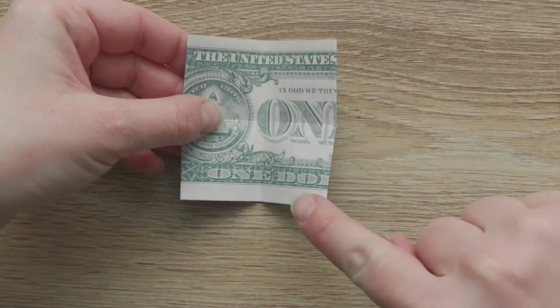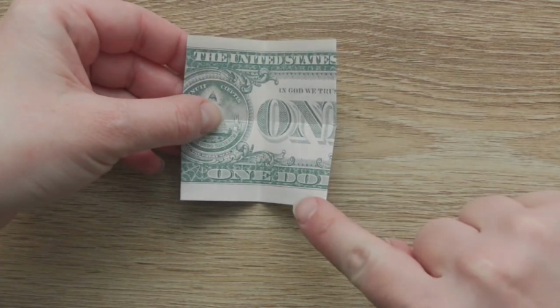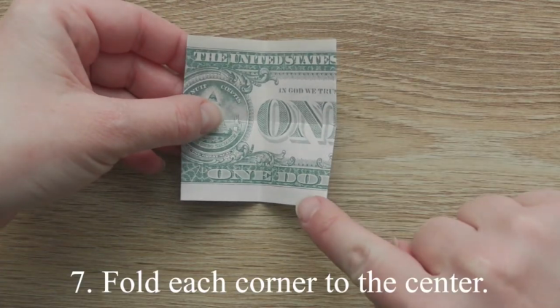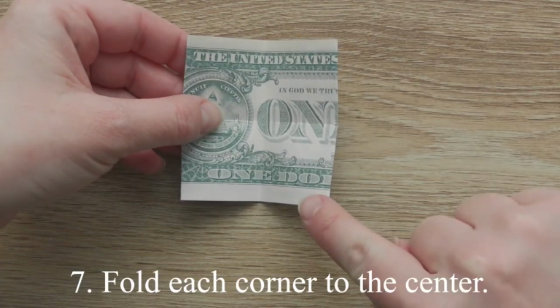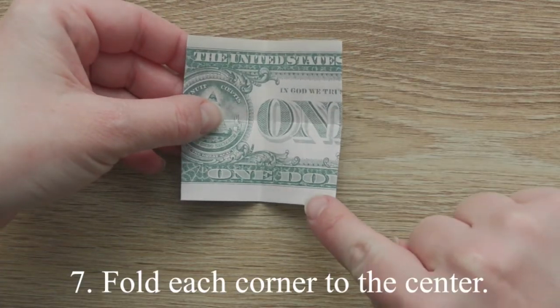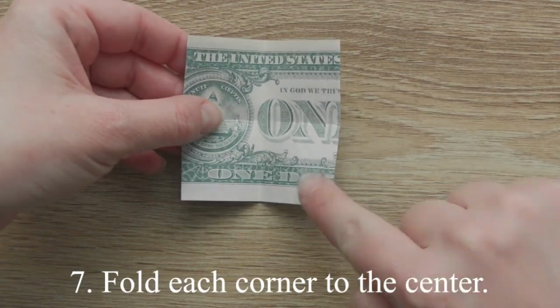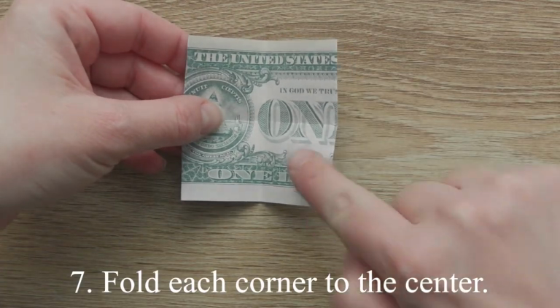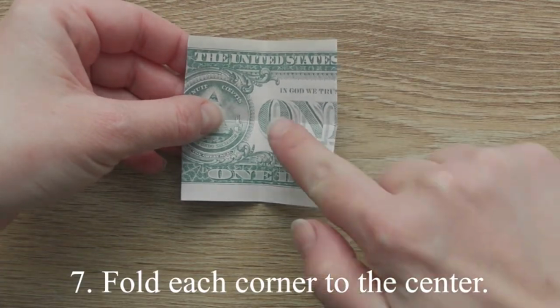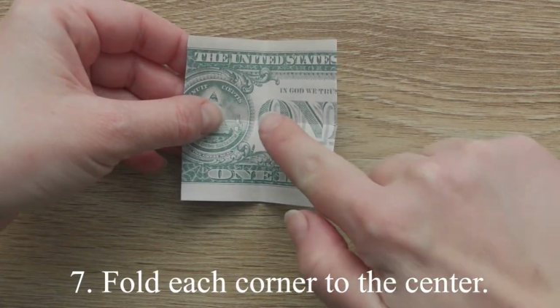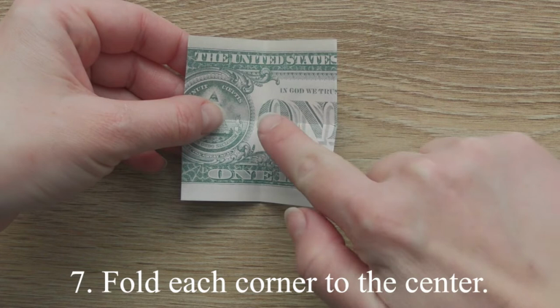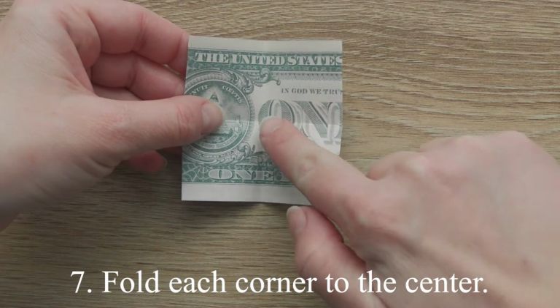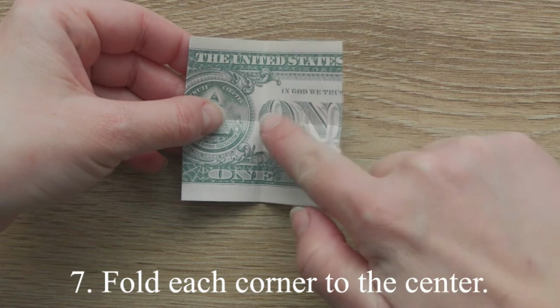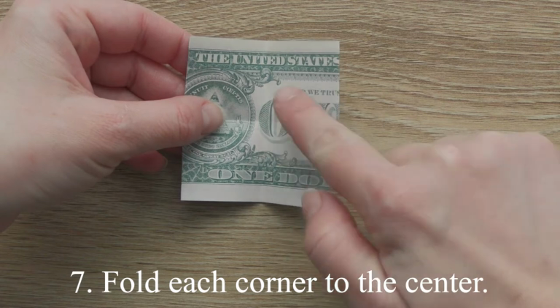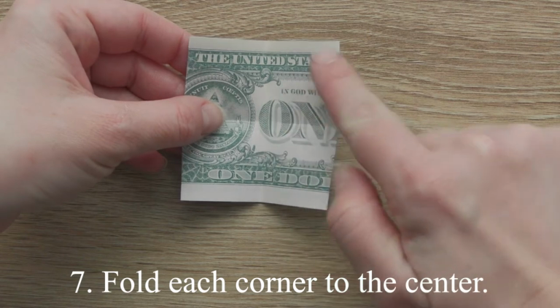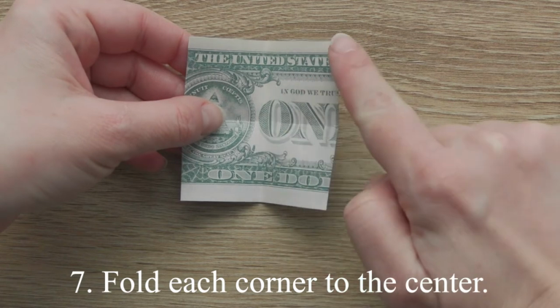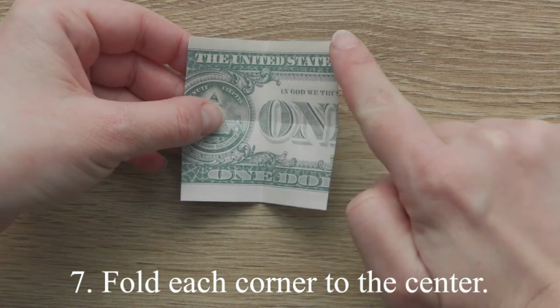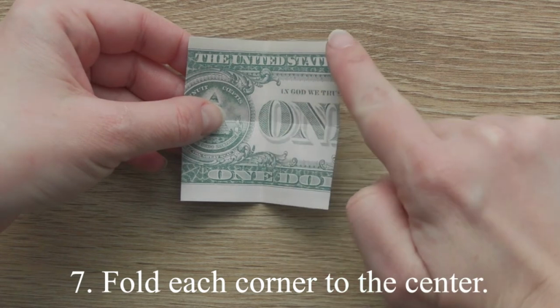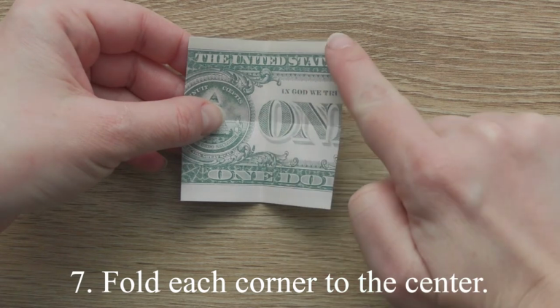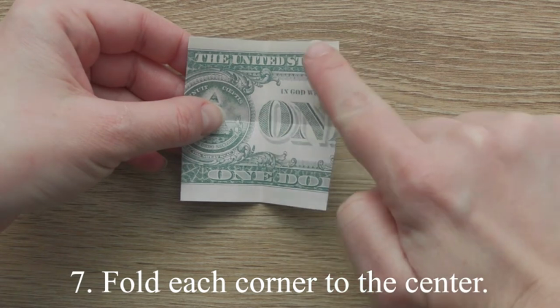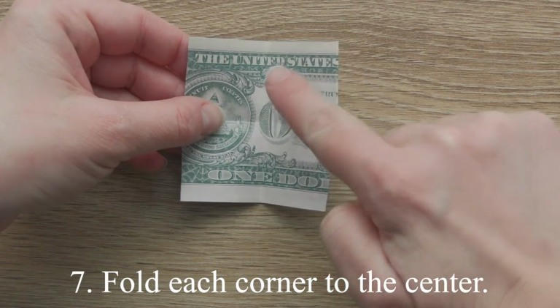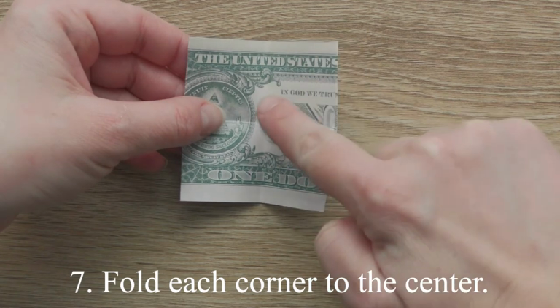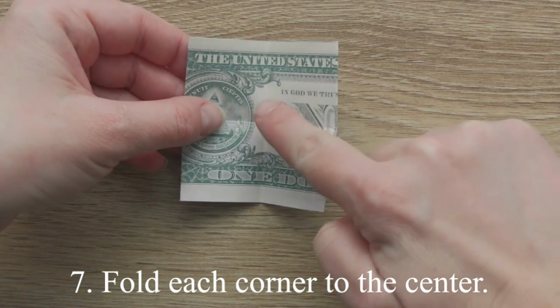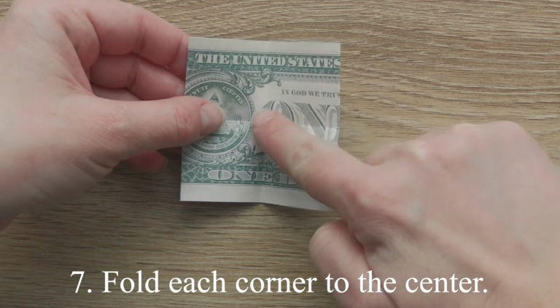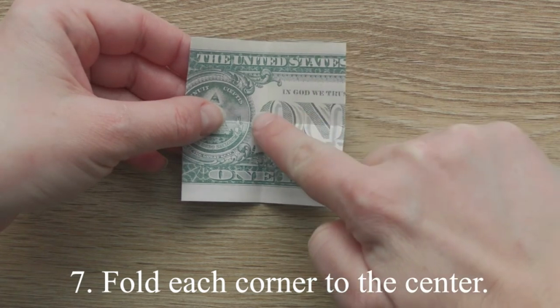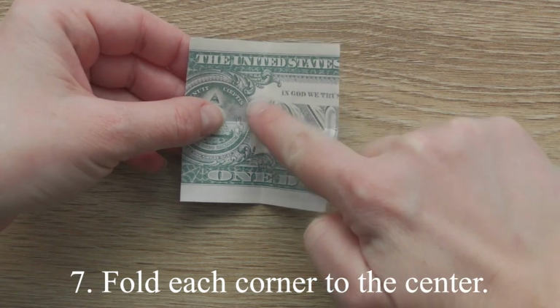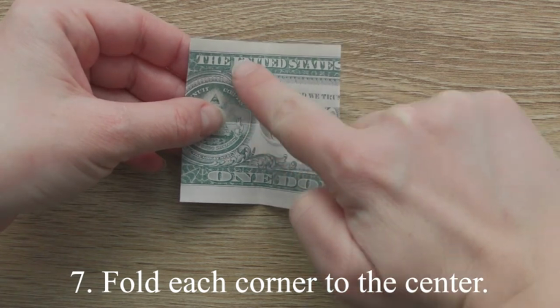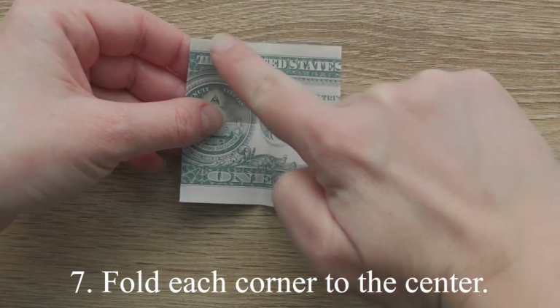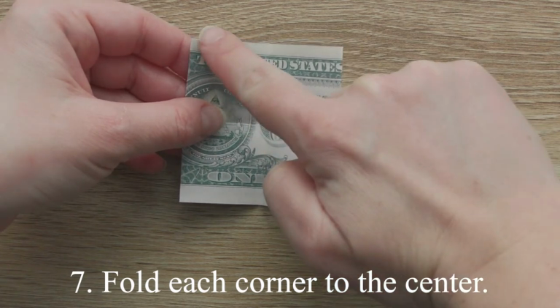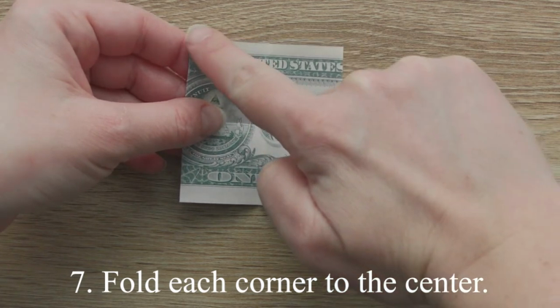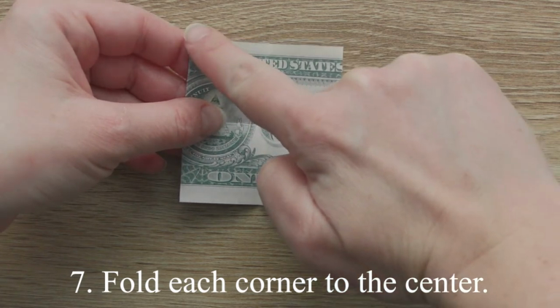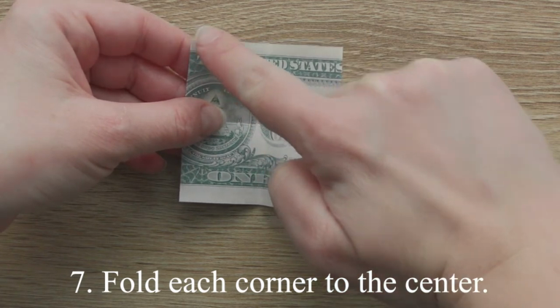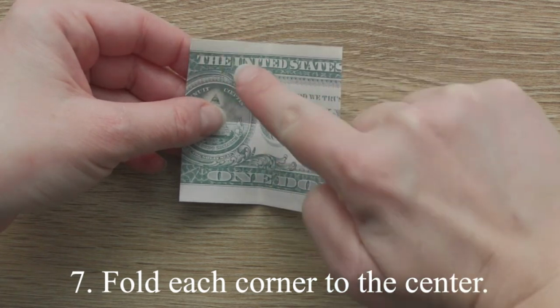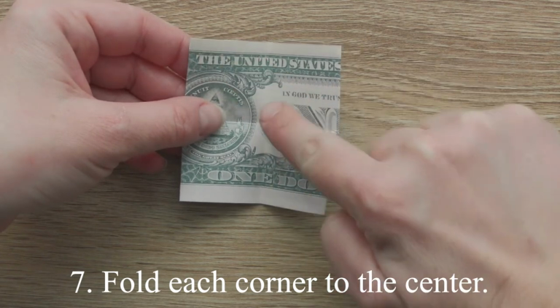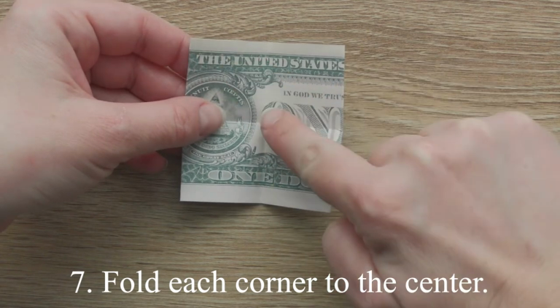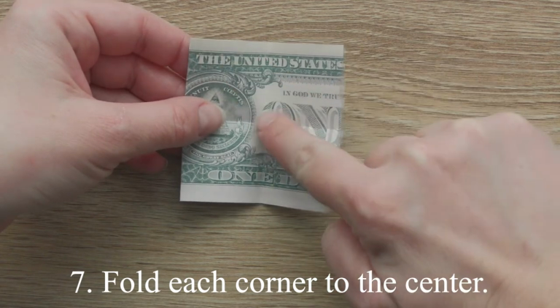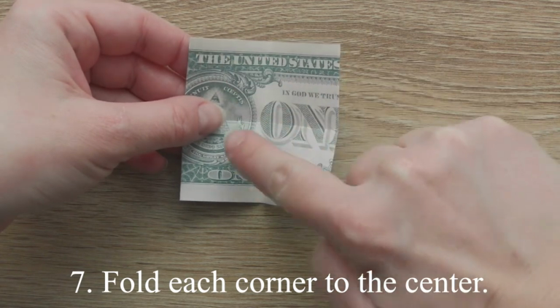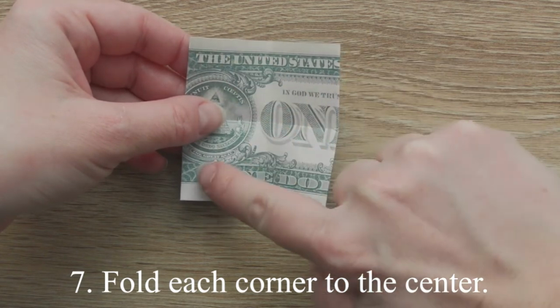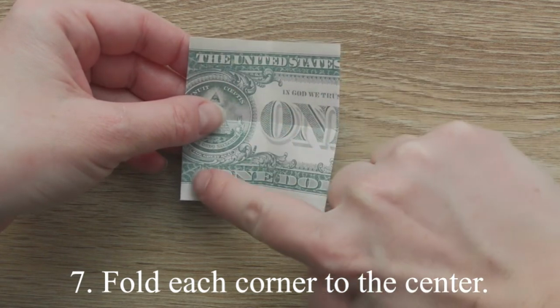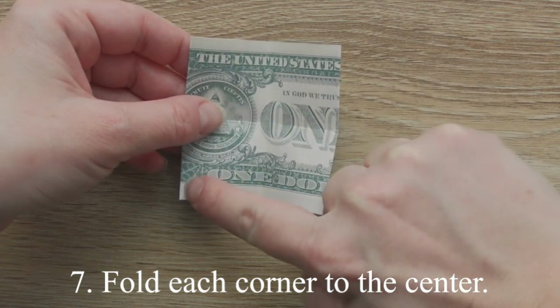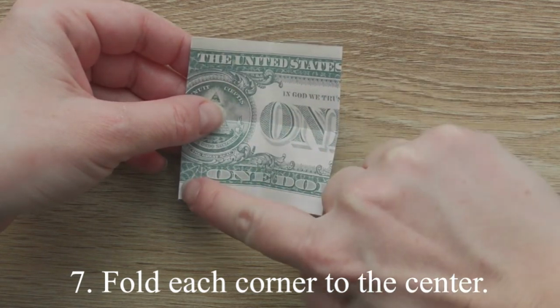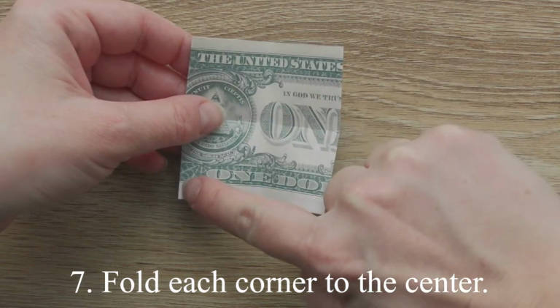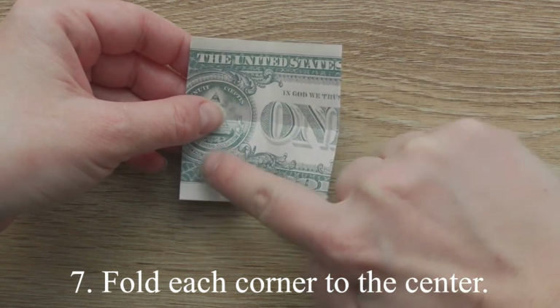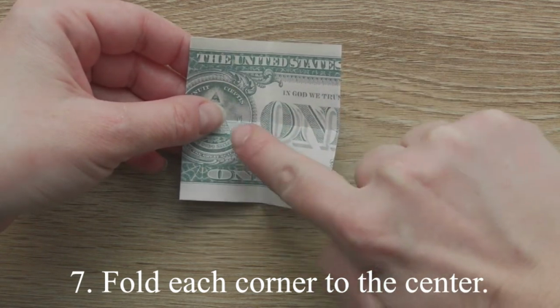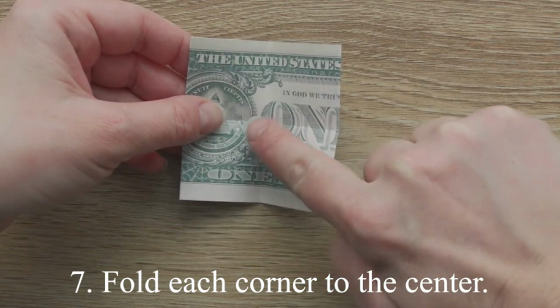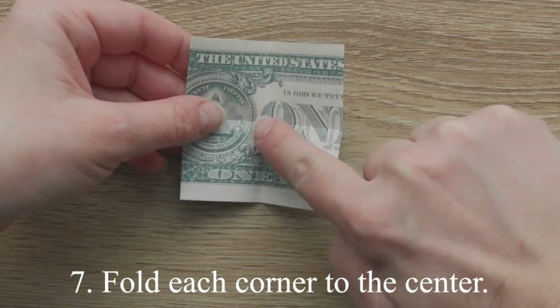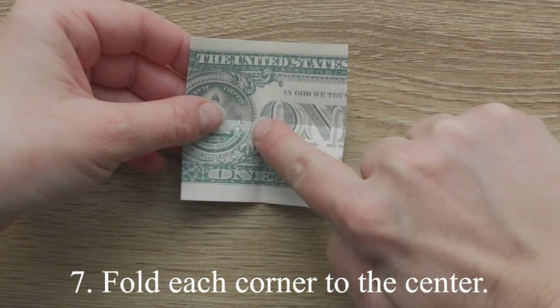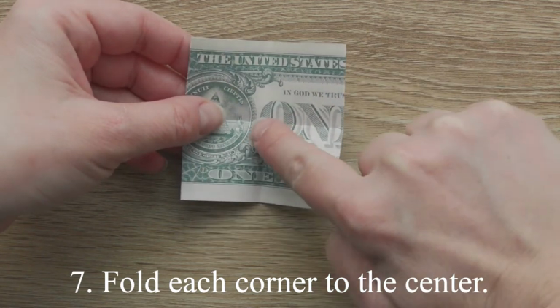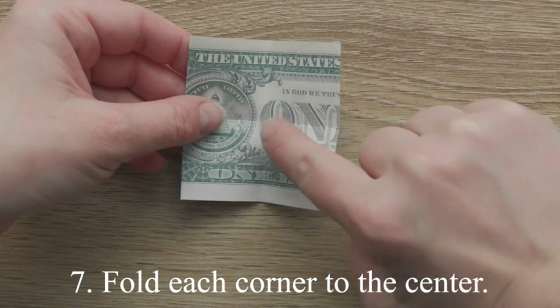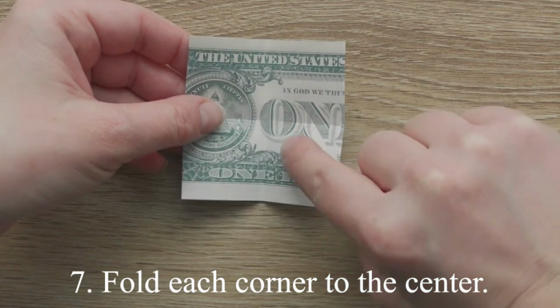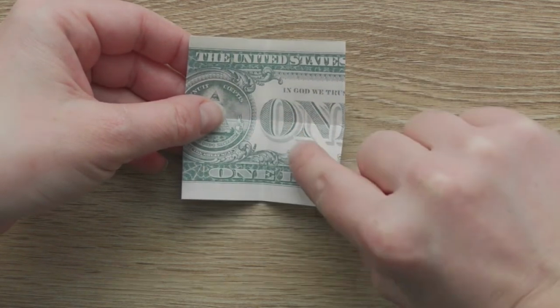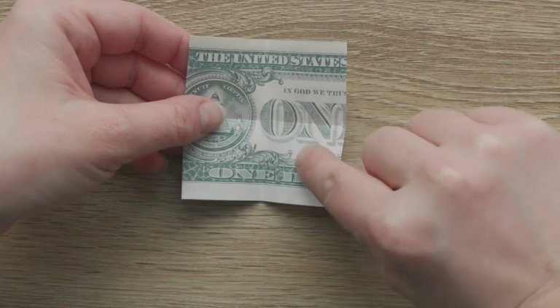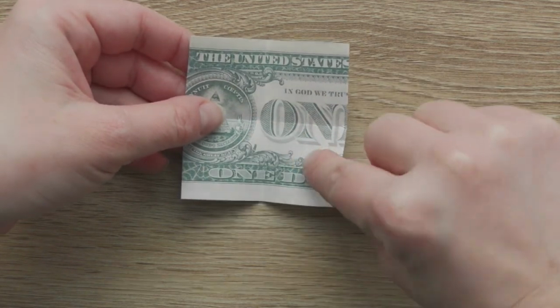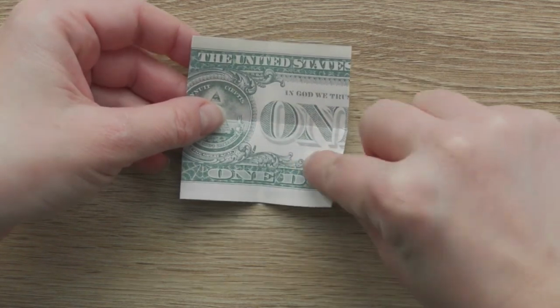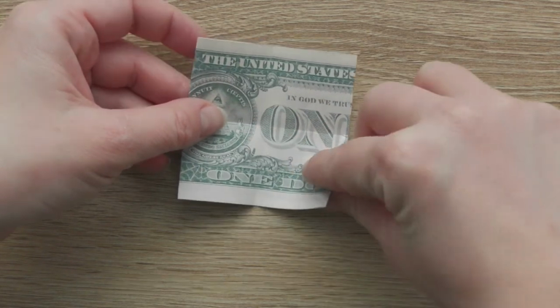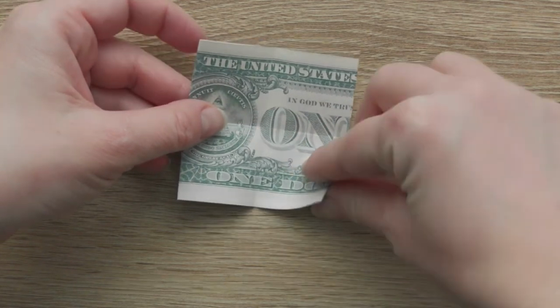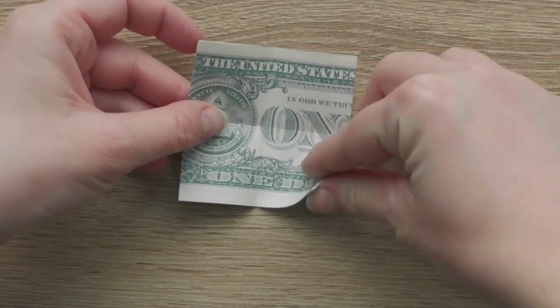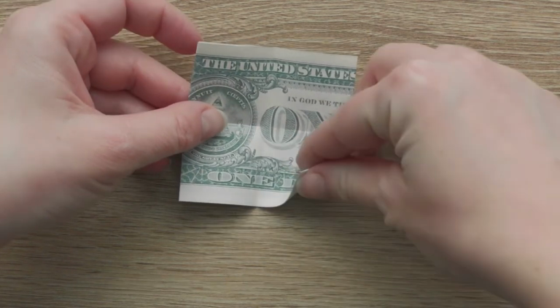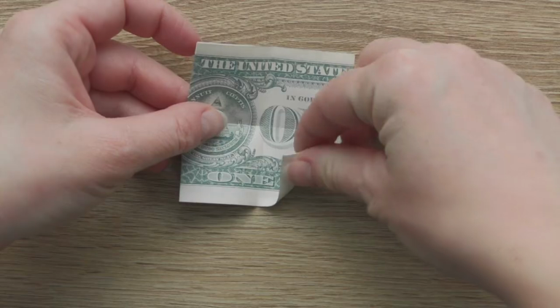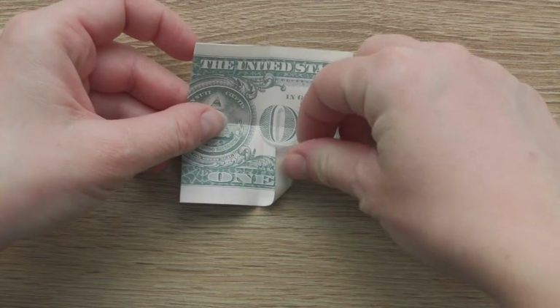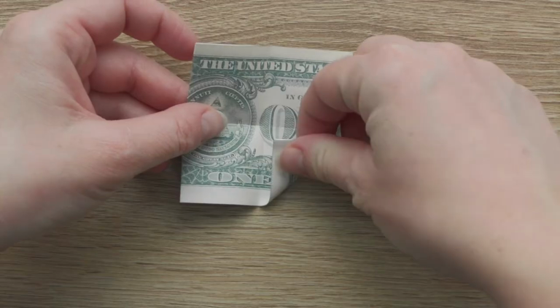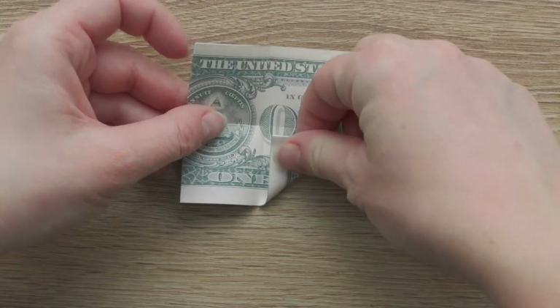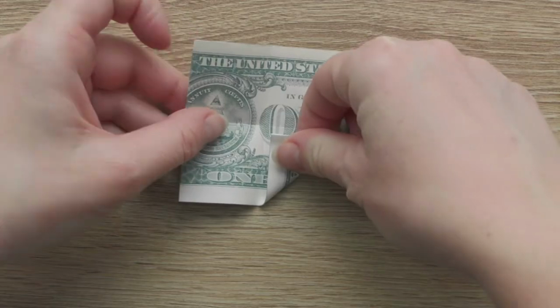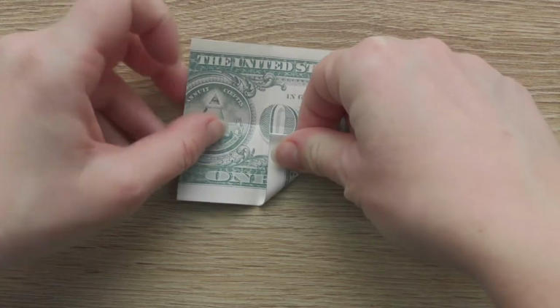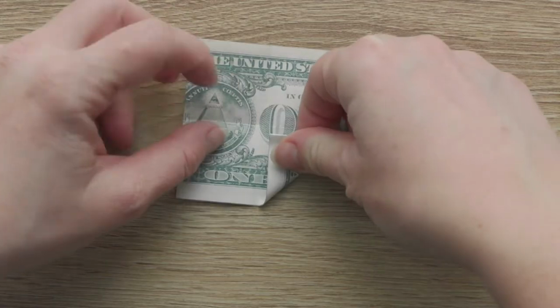Fold each corner to the center. Fold all the right ones. Fold the right side.